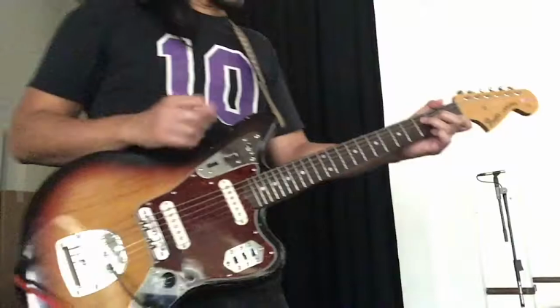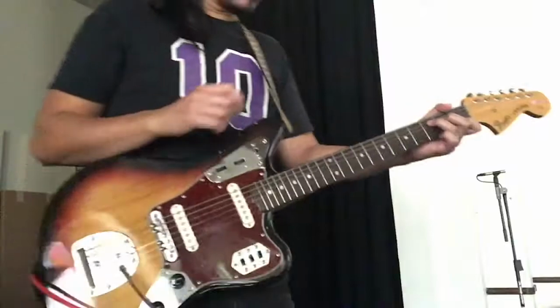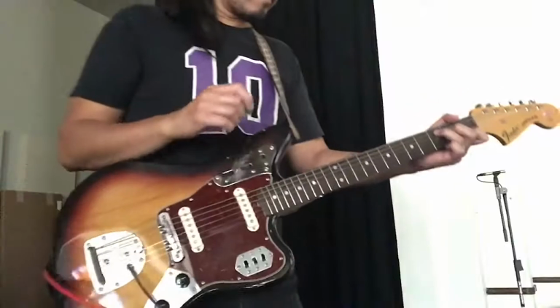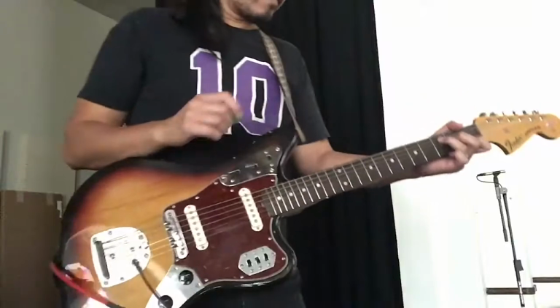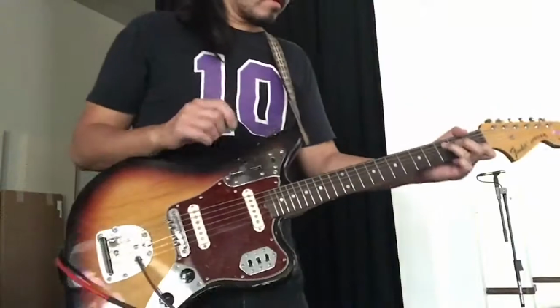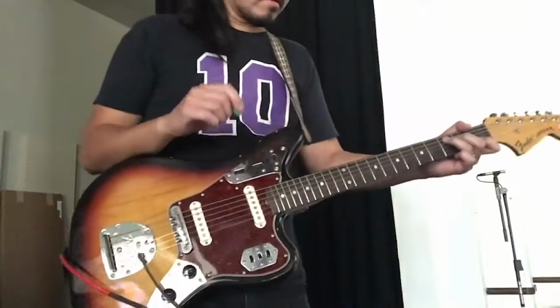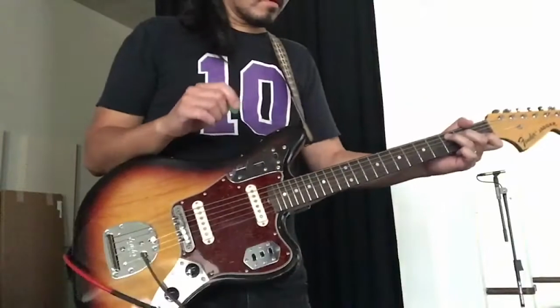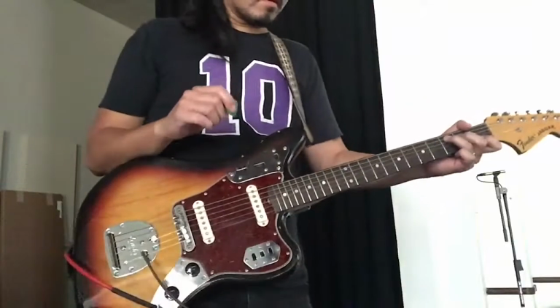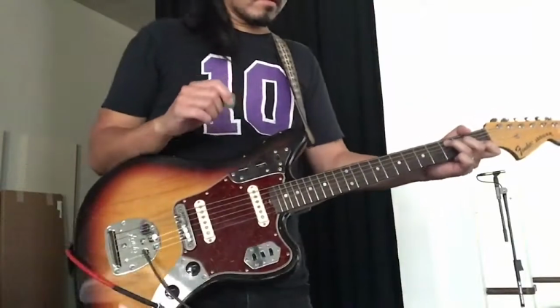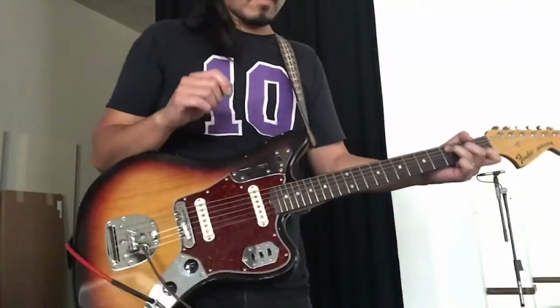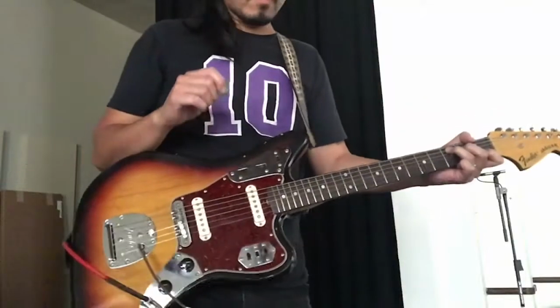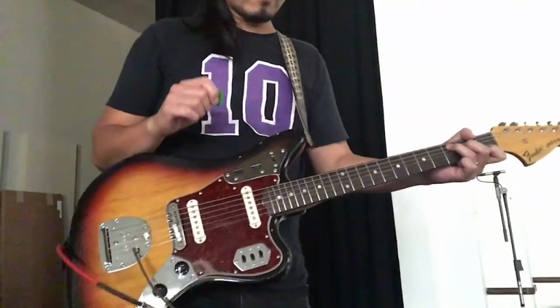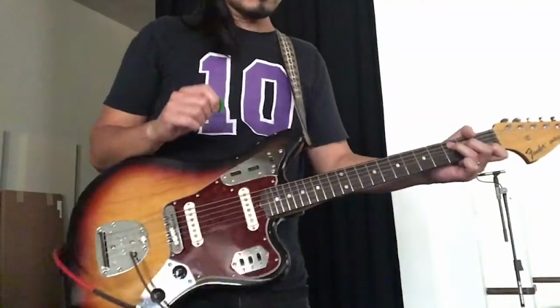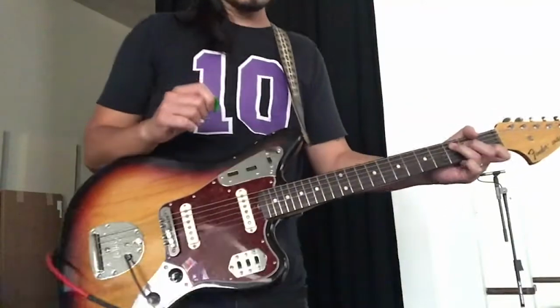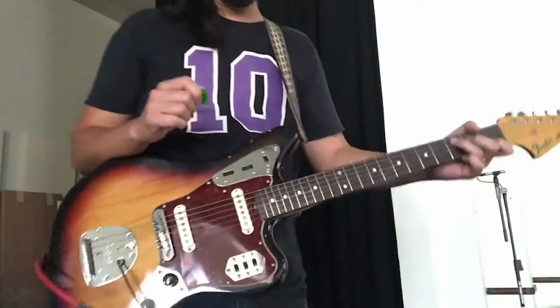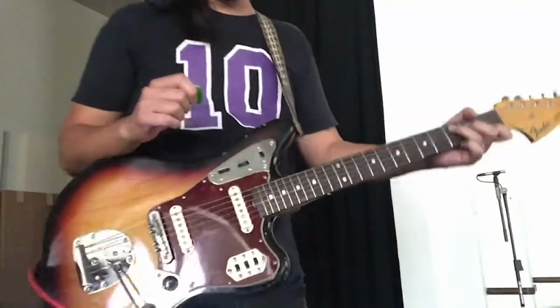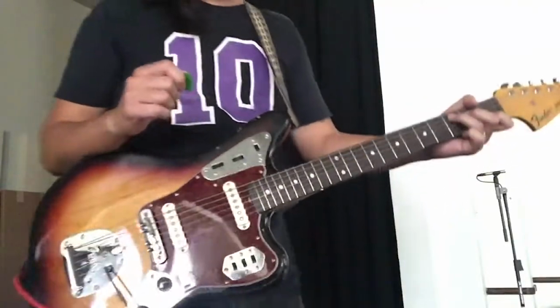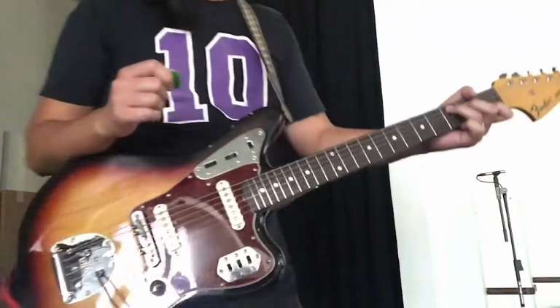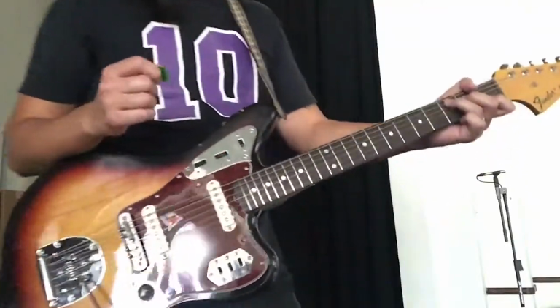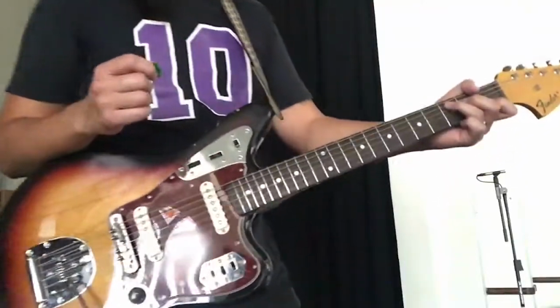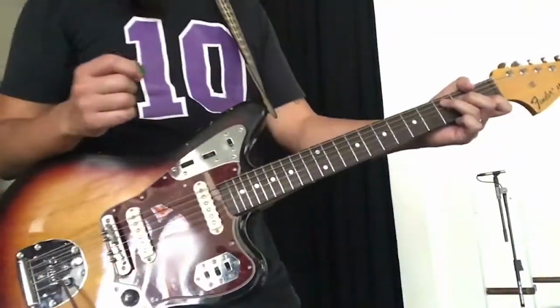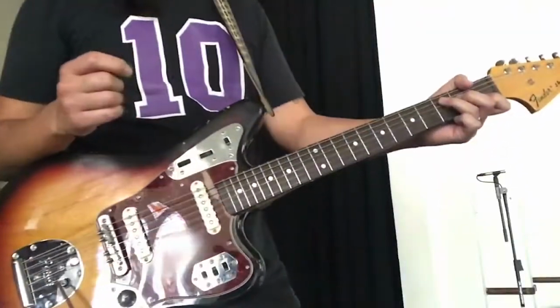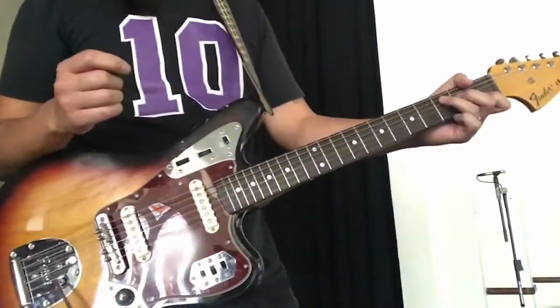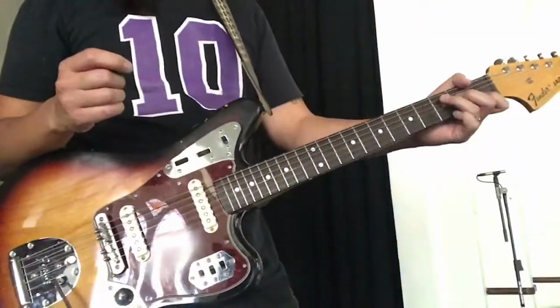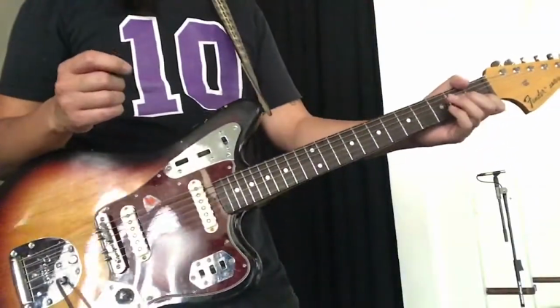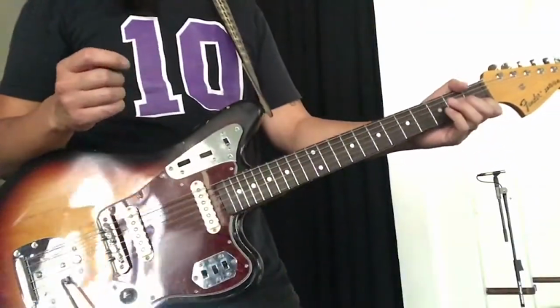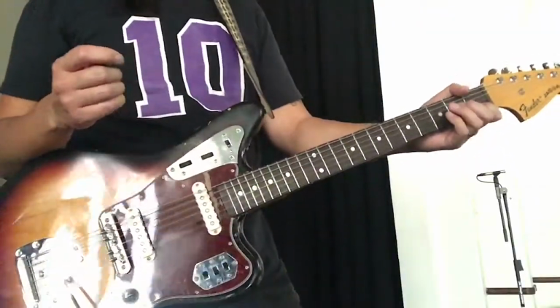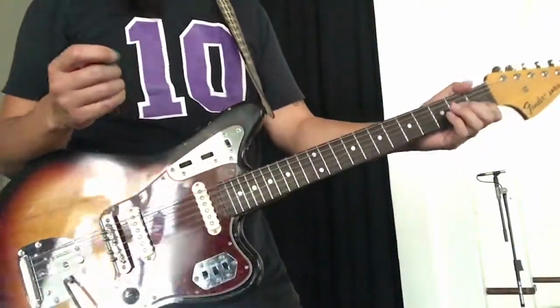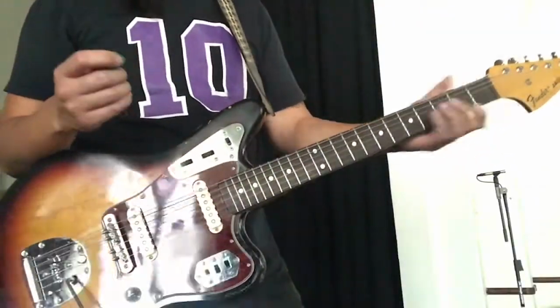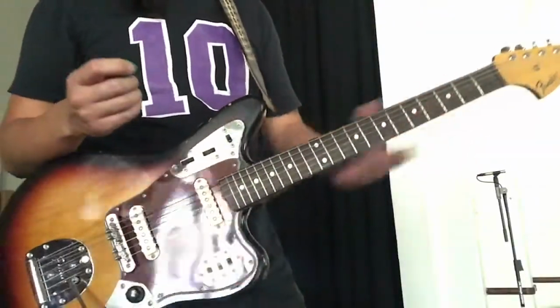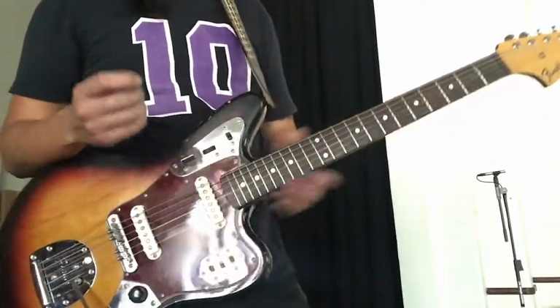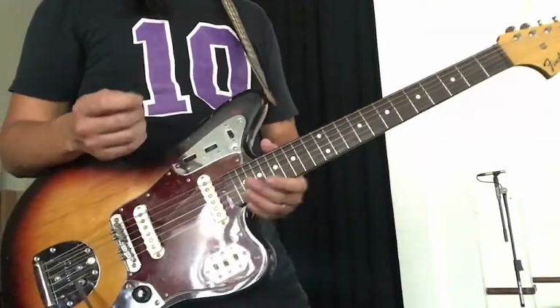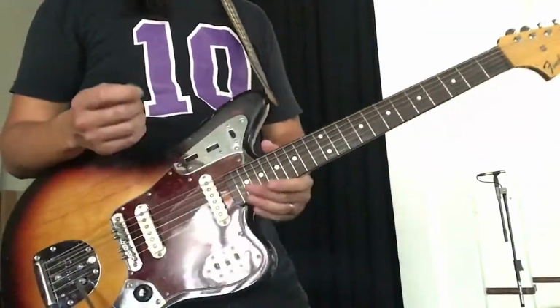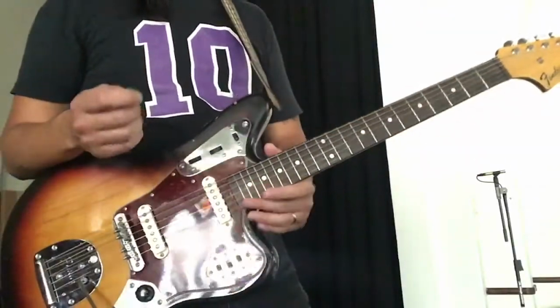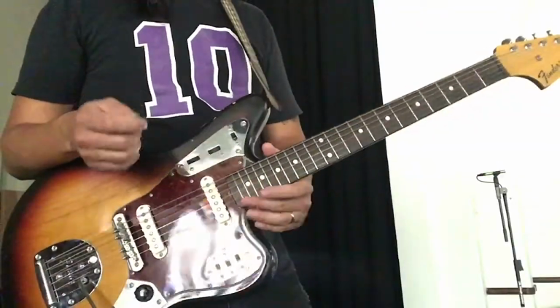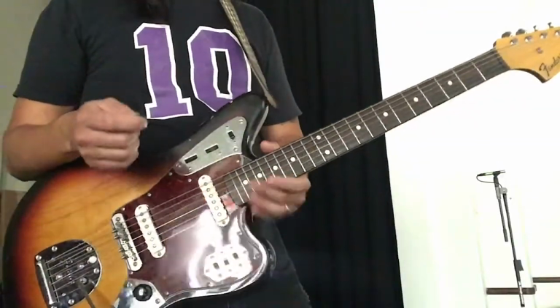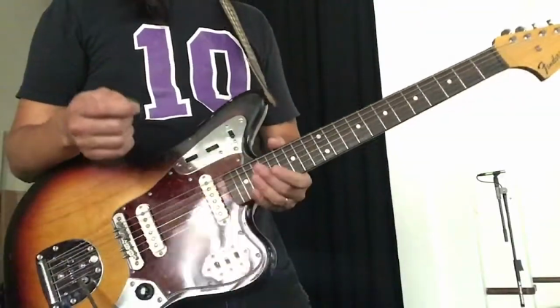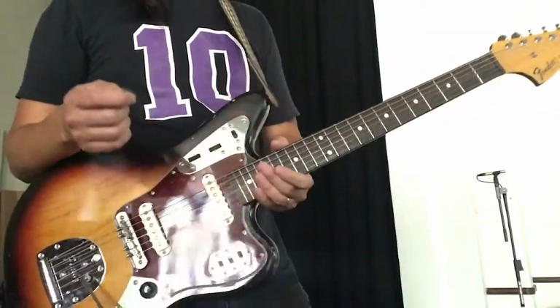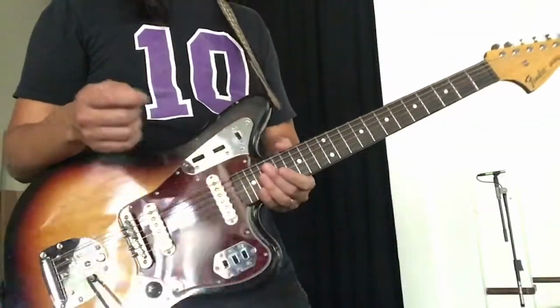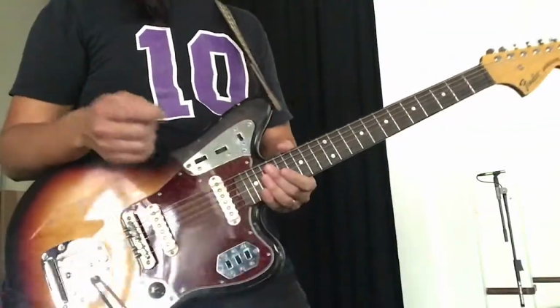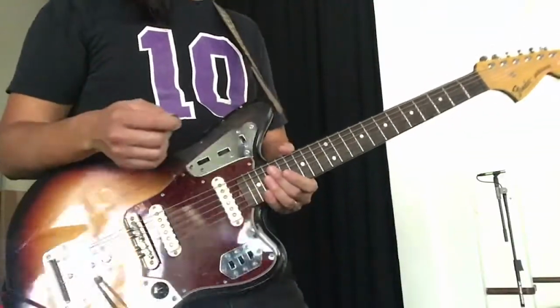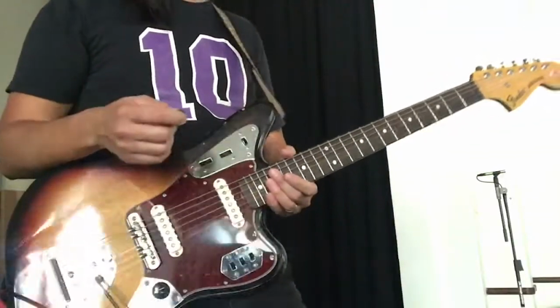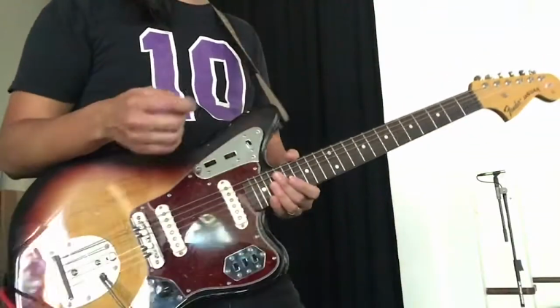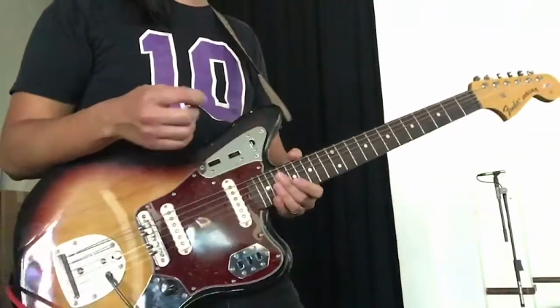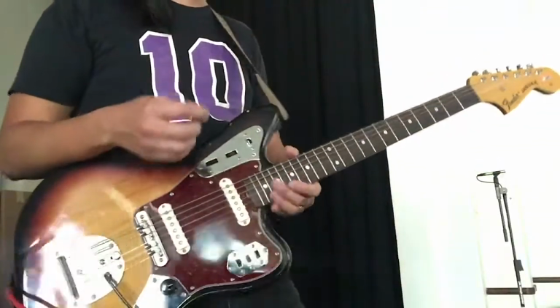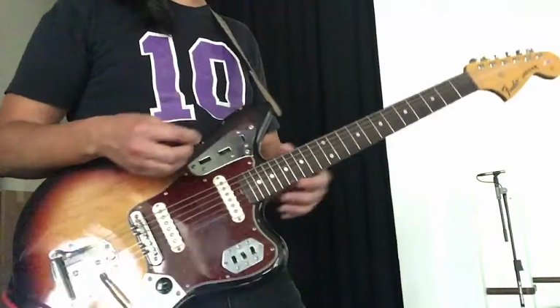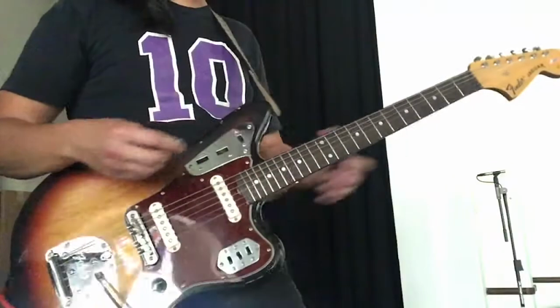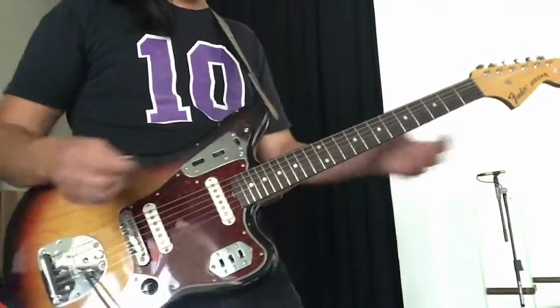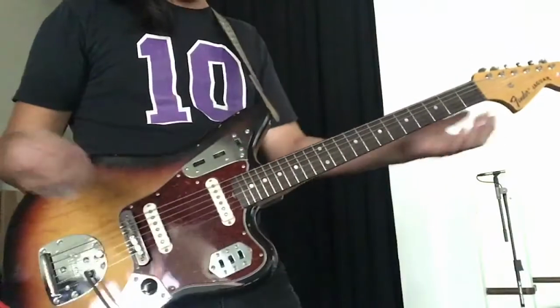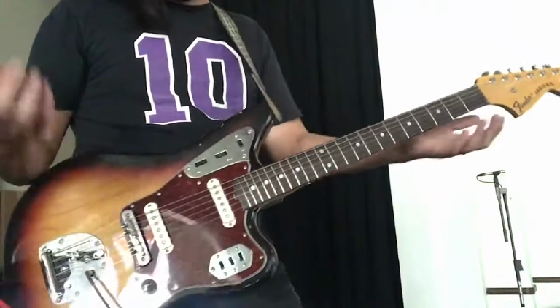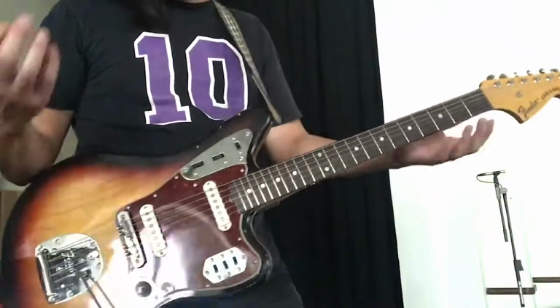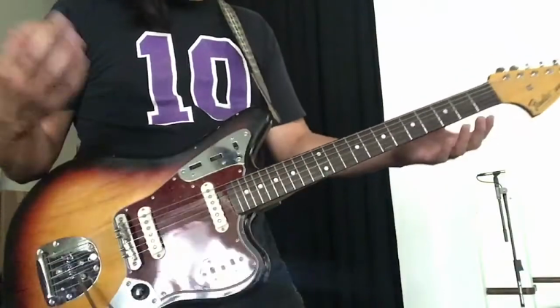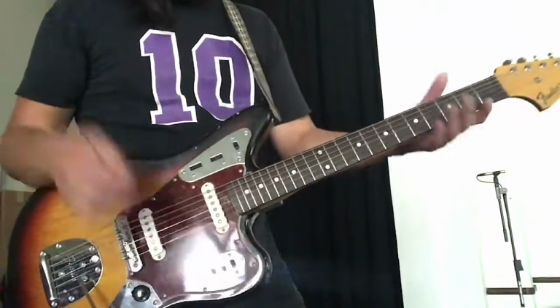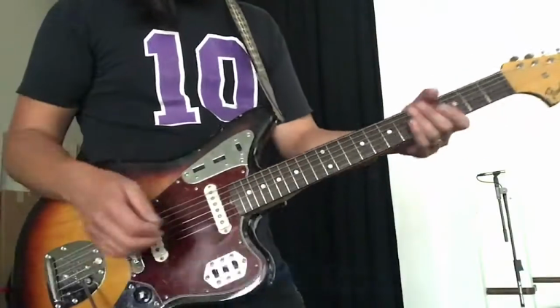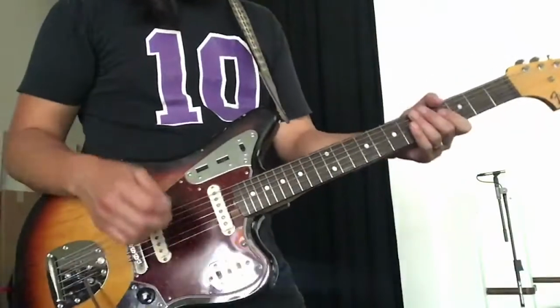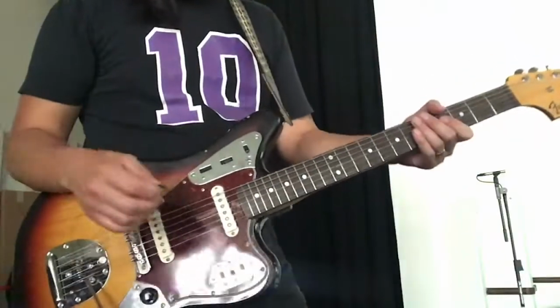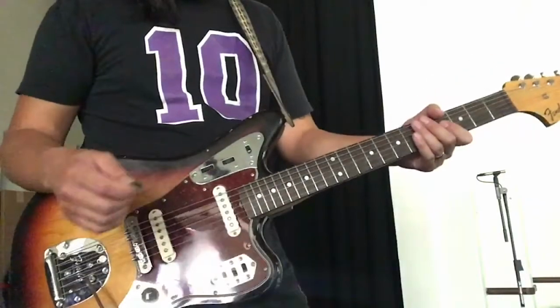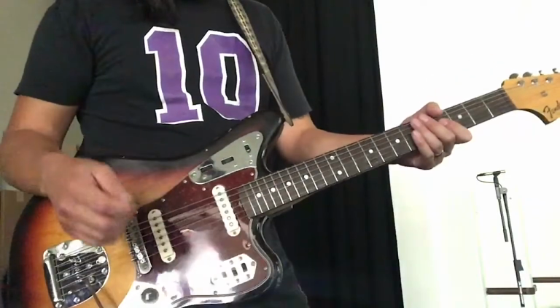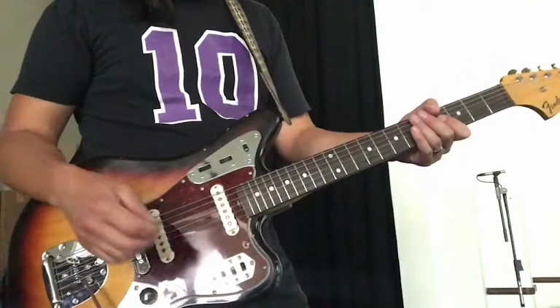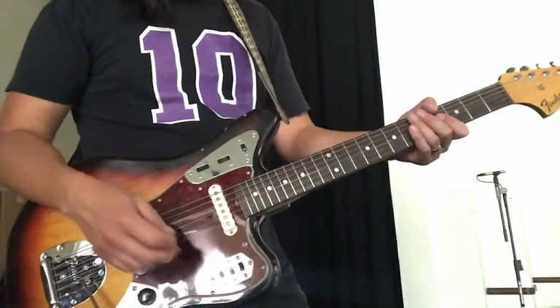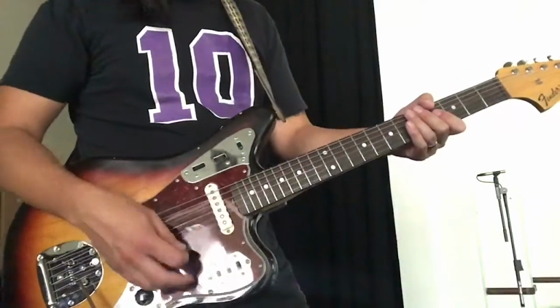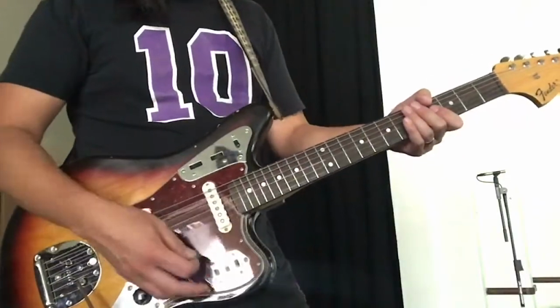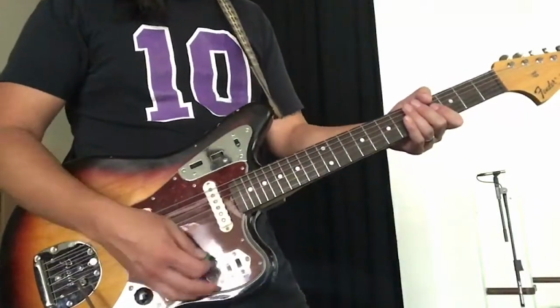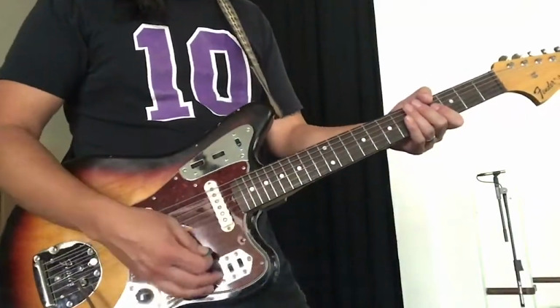I finished up the series and parallel phase switch mod on my Jaguar. Here's a little demo.